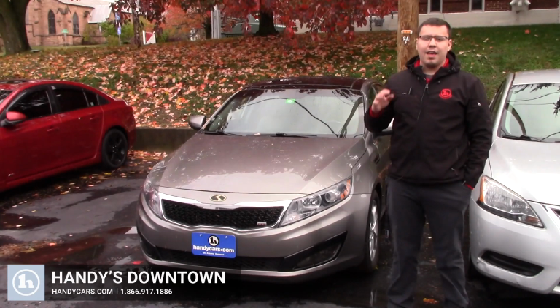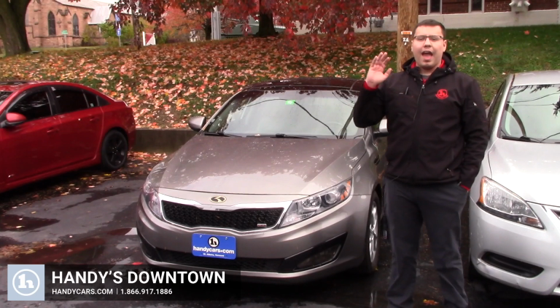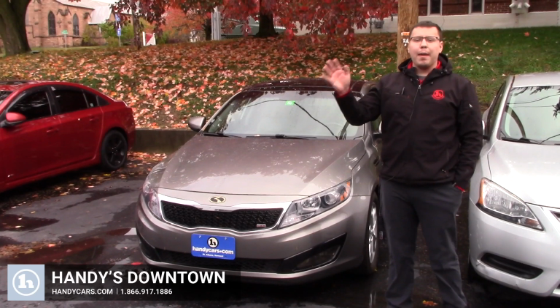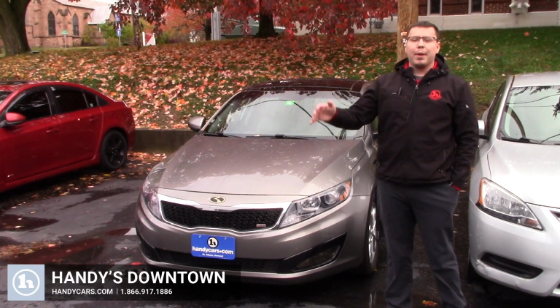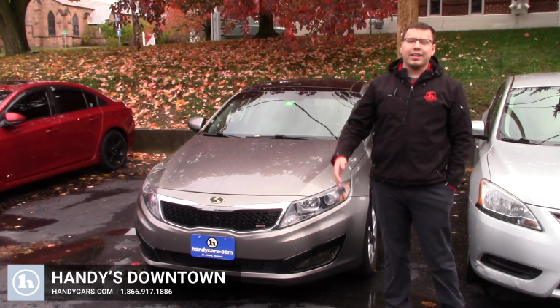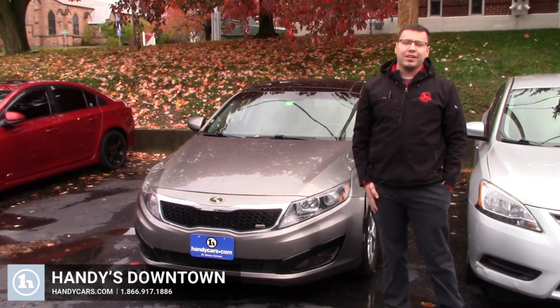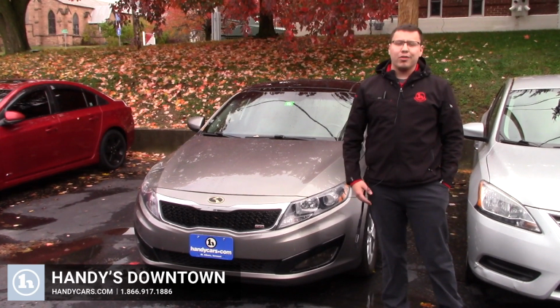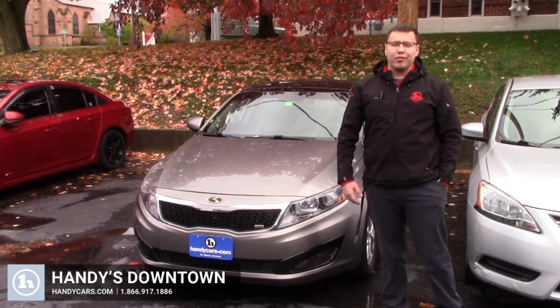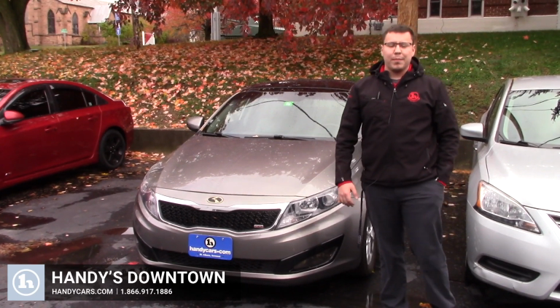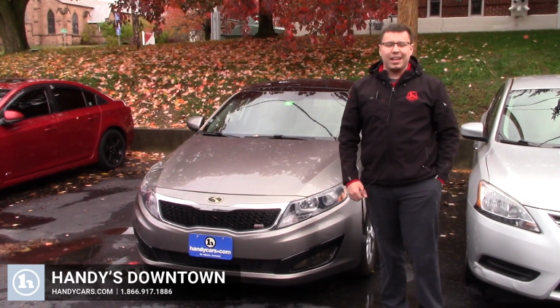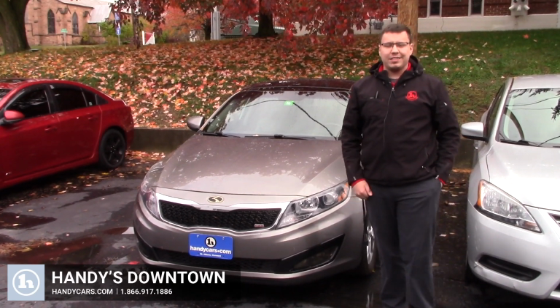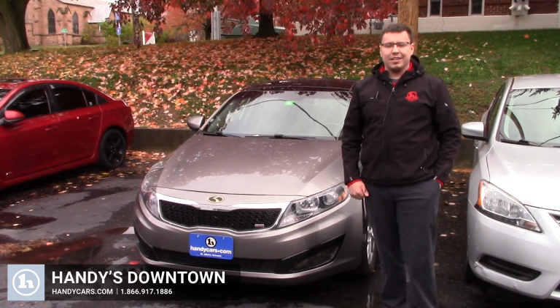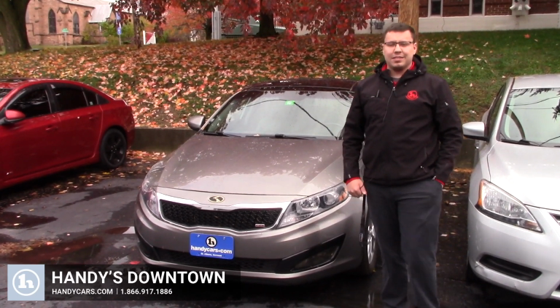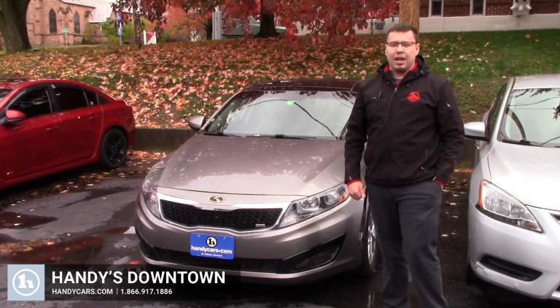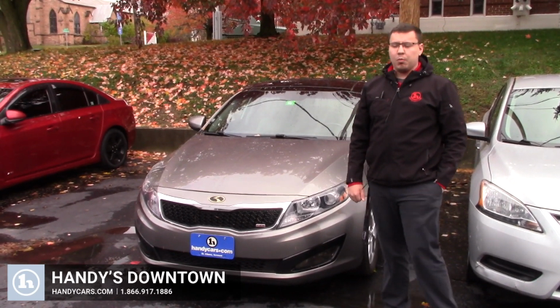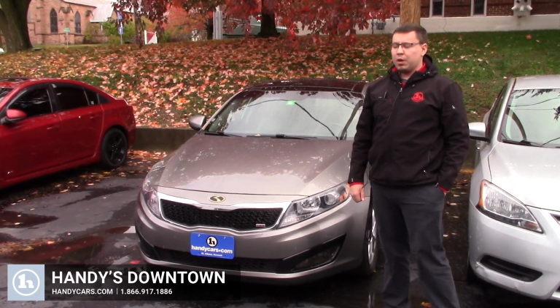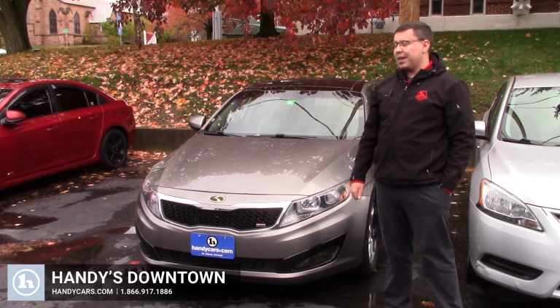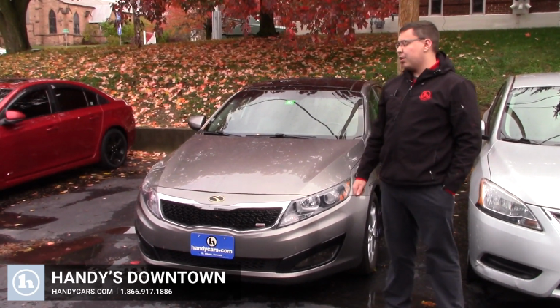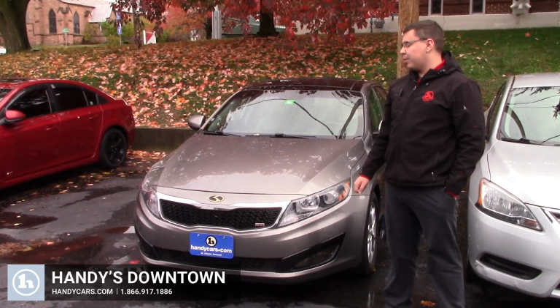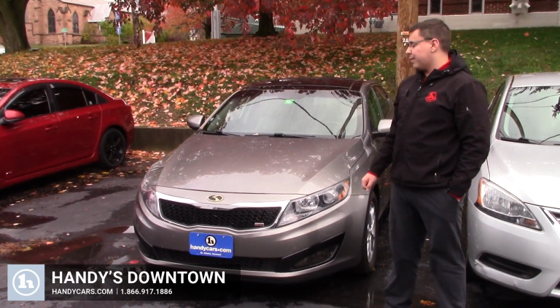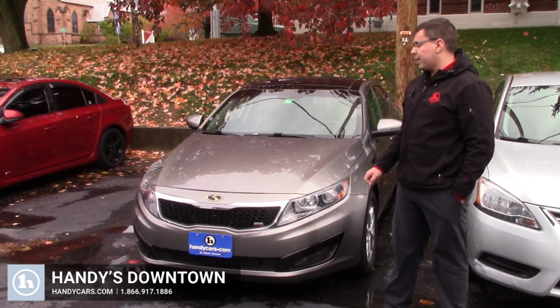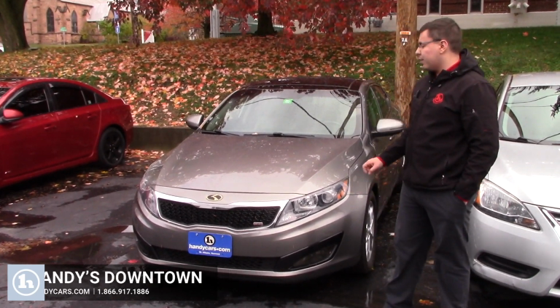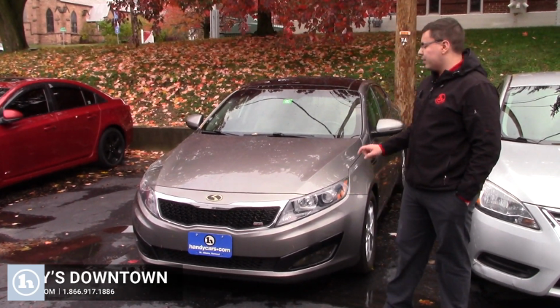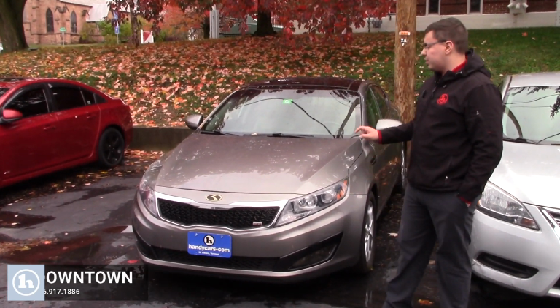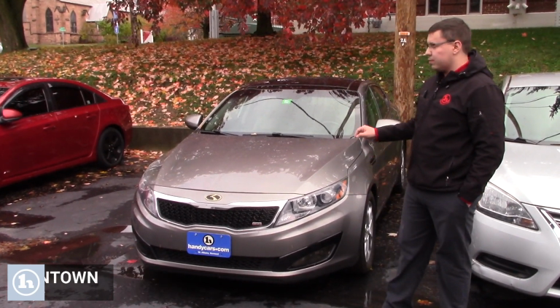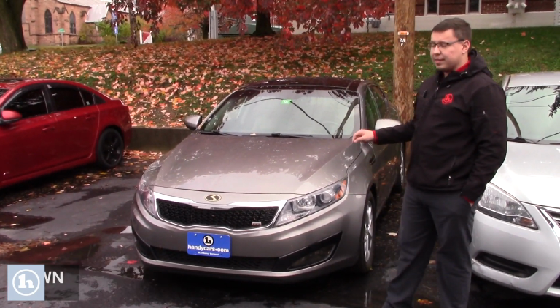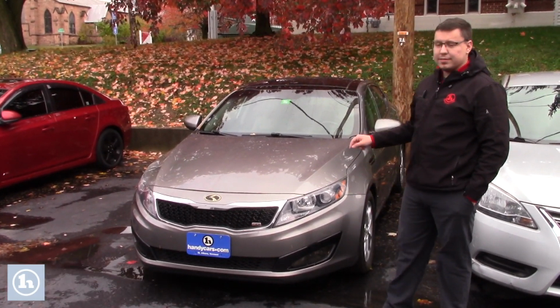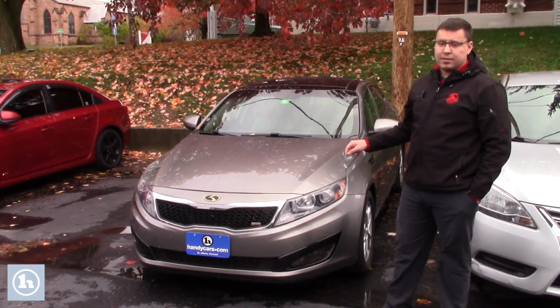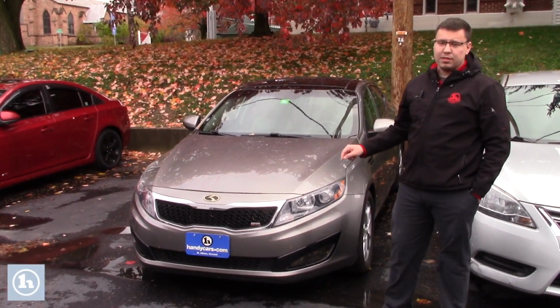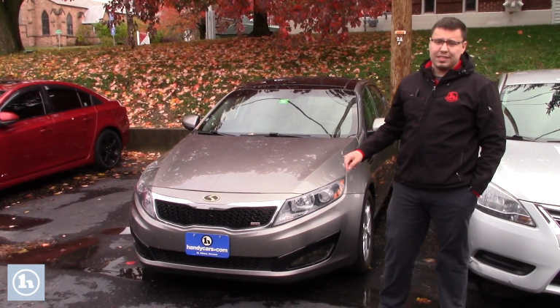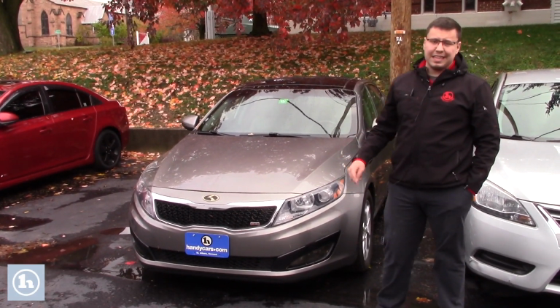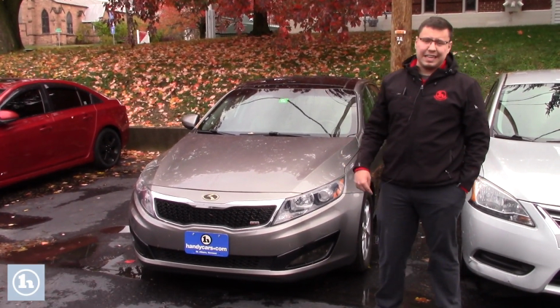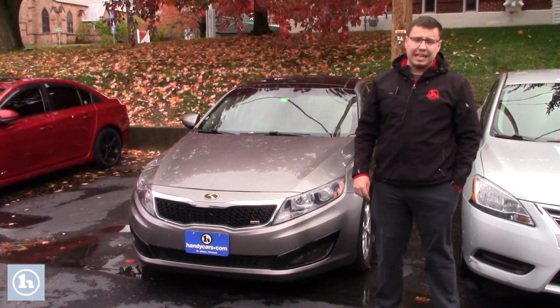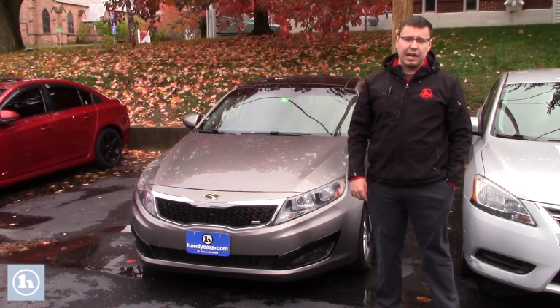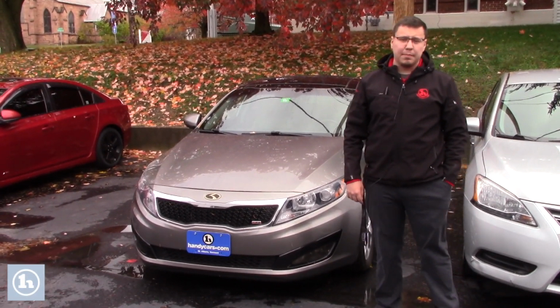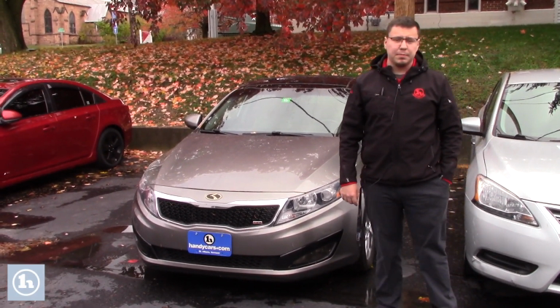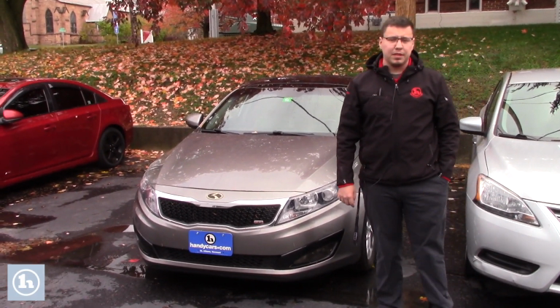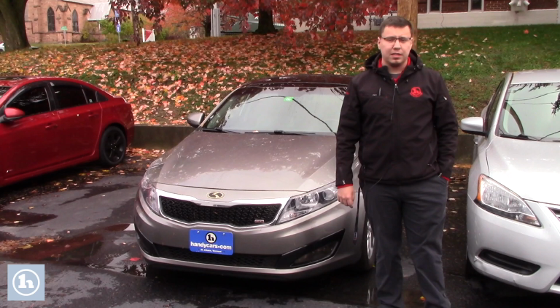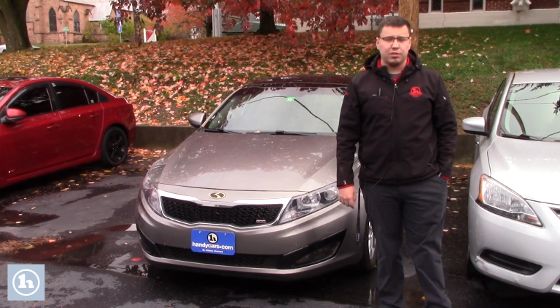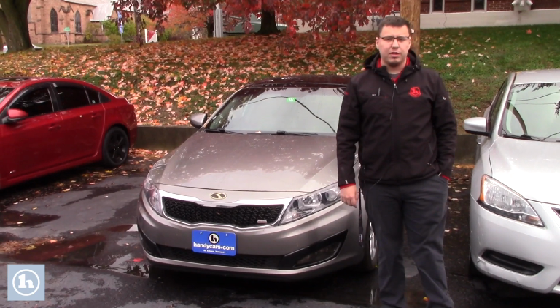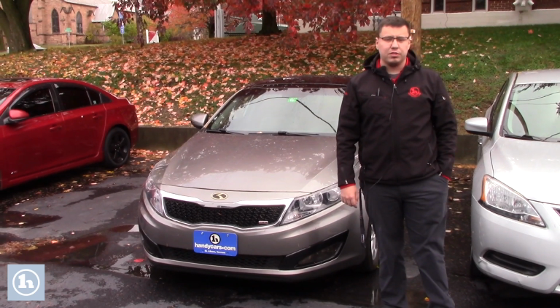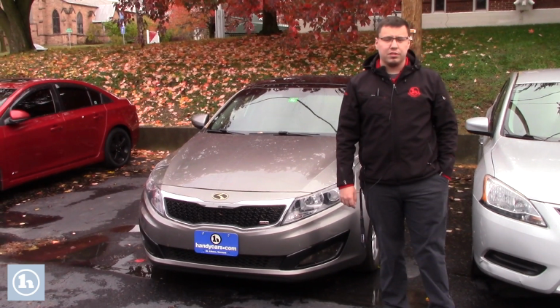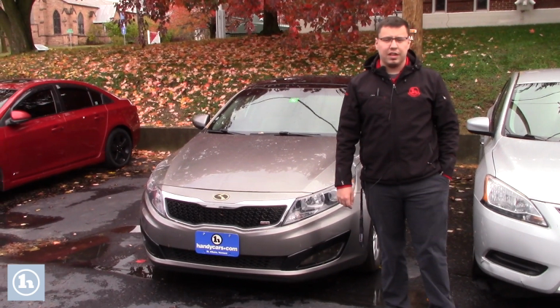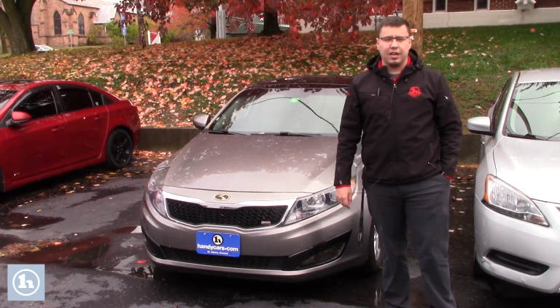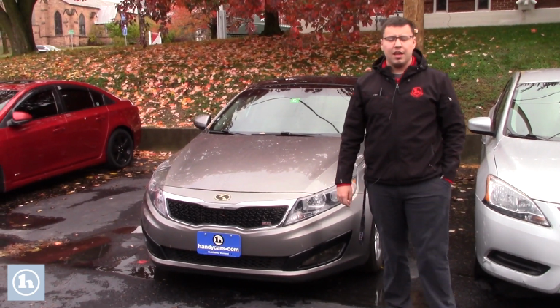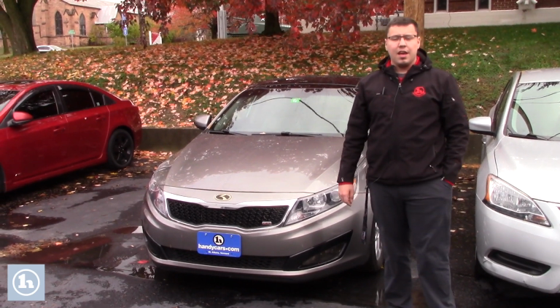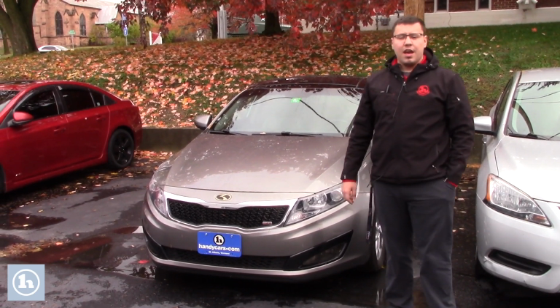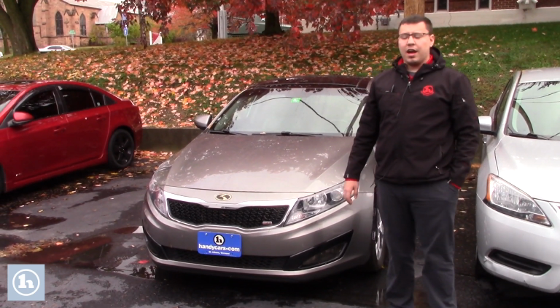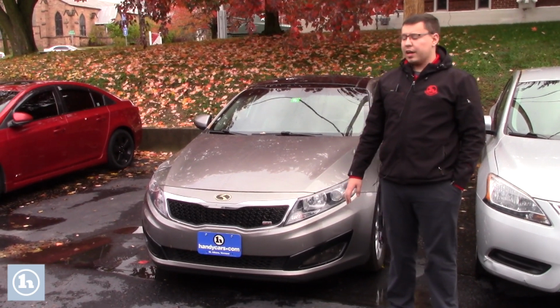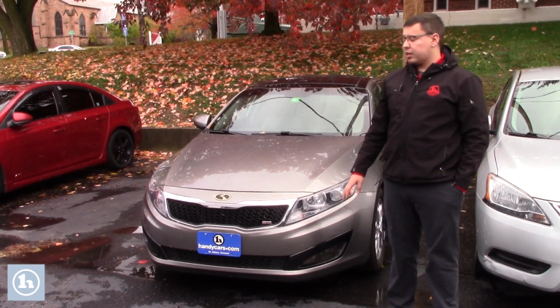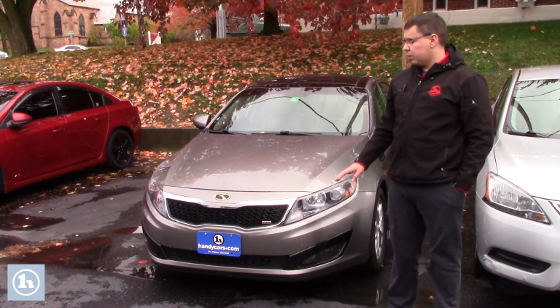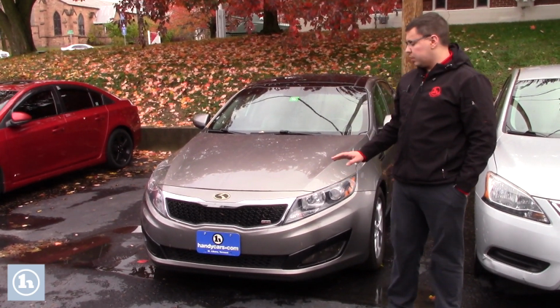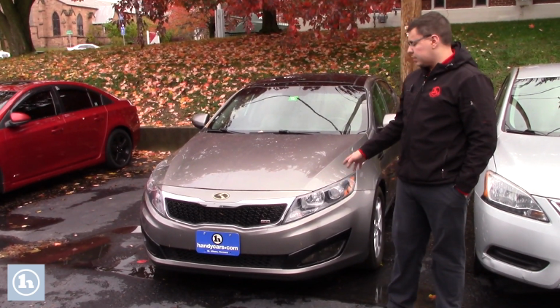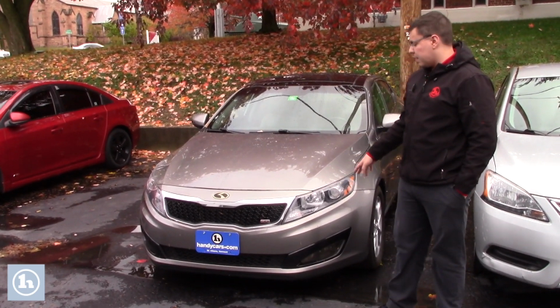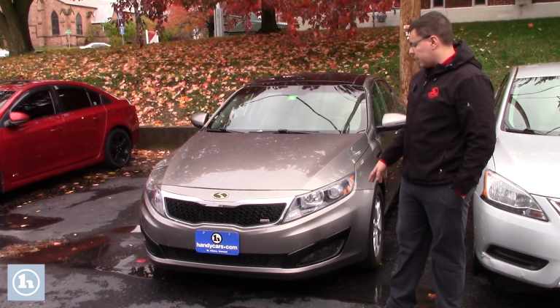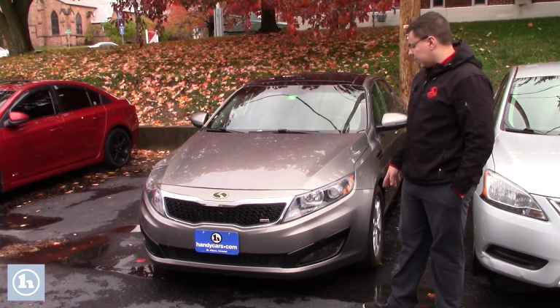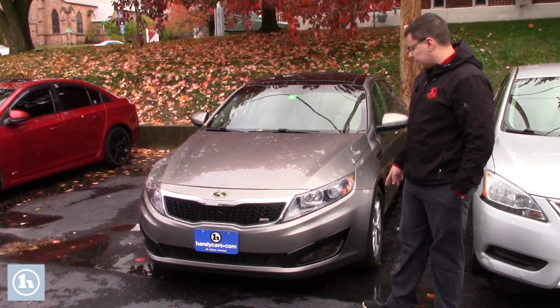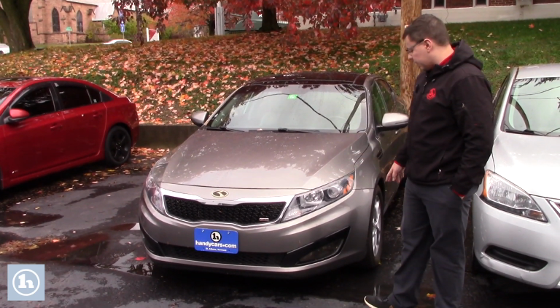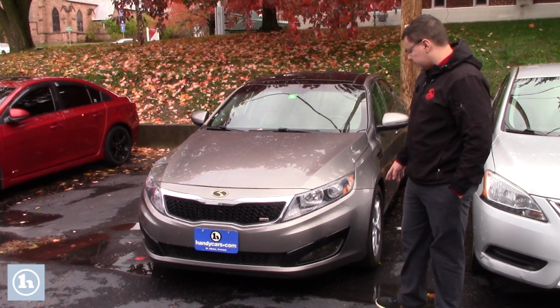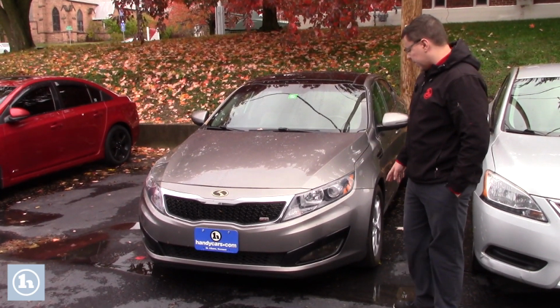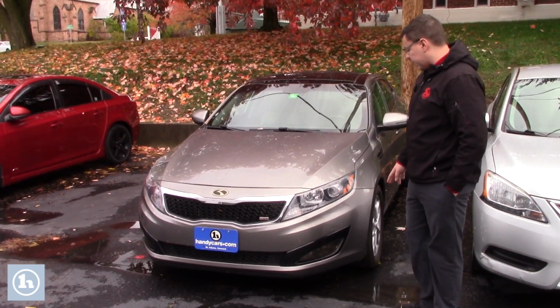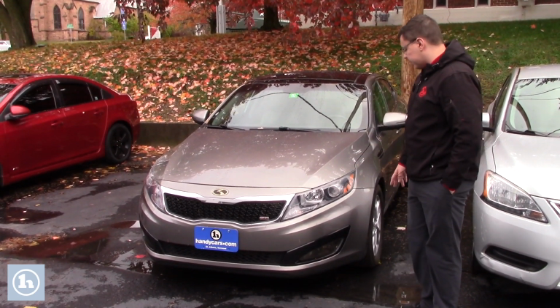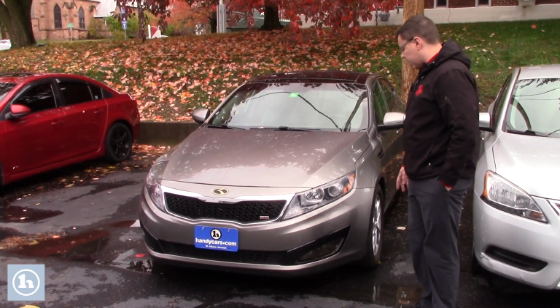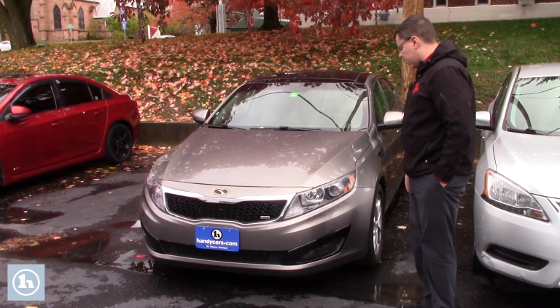Hey Micah, Cody from Andy's Downtown. I want to make you a quick video on this 2013 Kia Optima that you're interested in. It currently does have 90,000 miles on it.